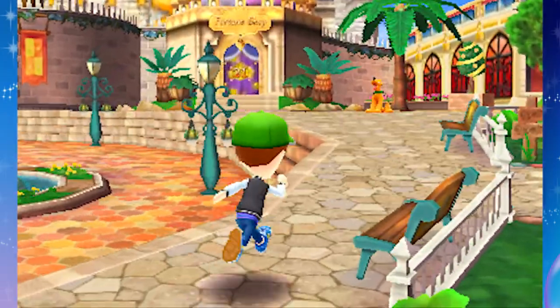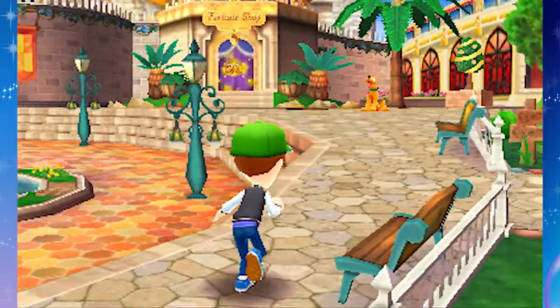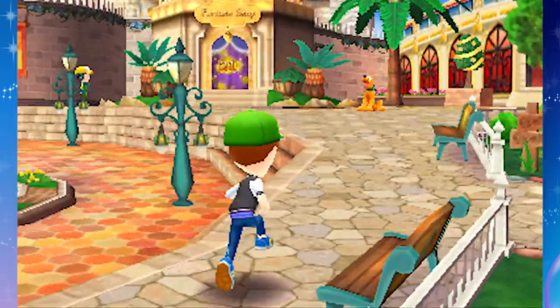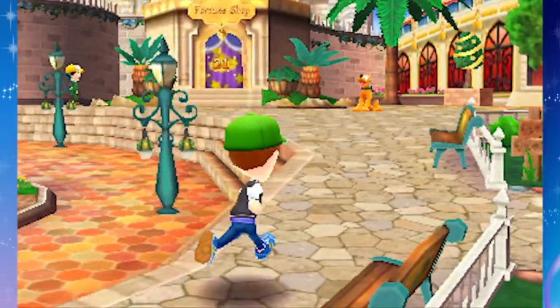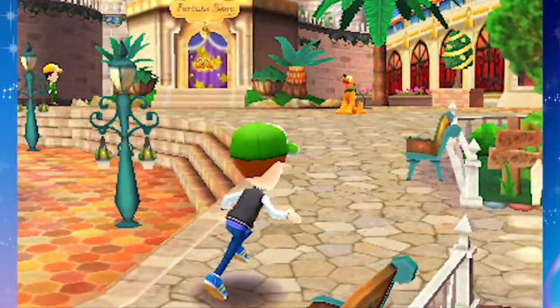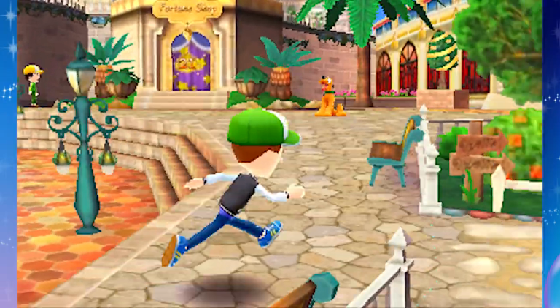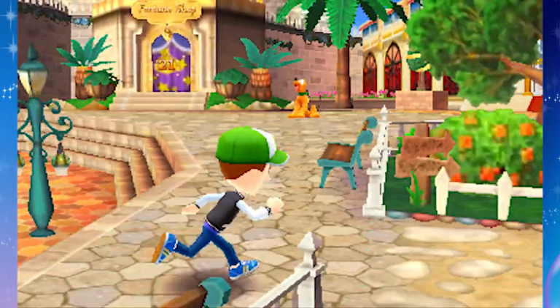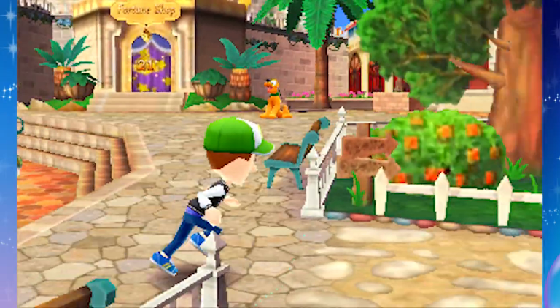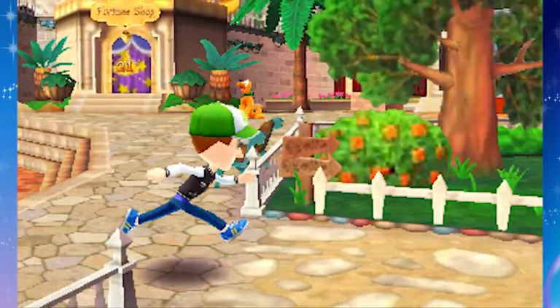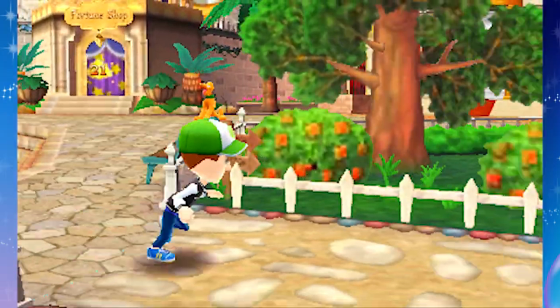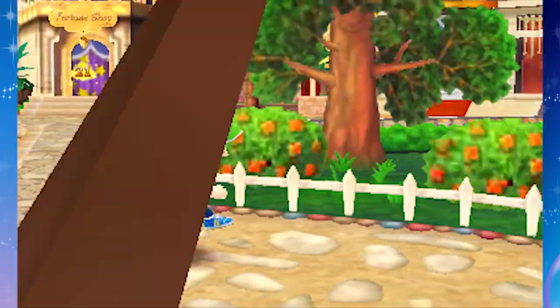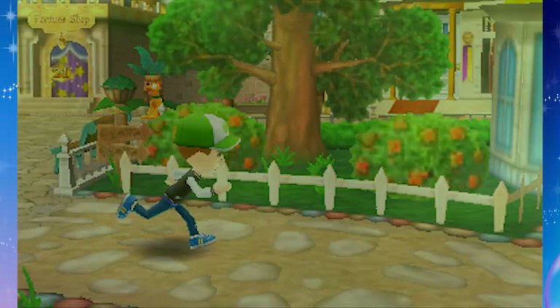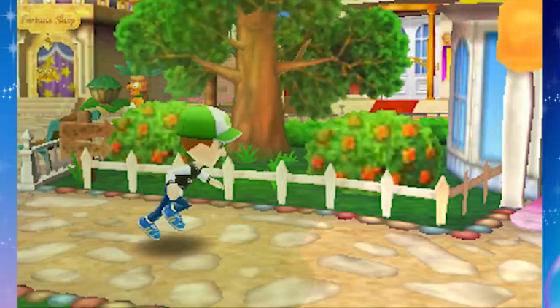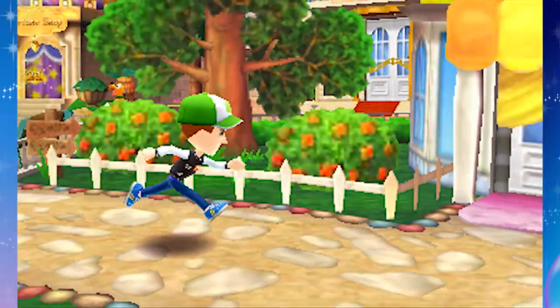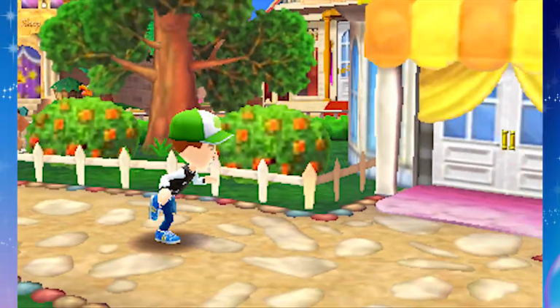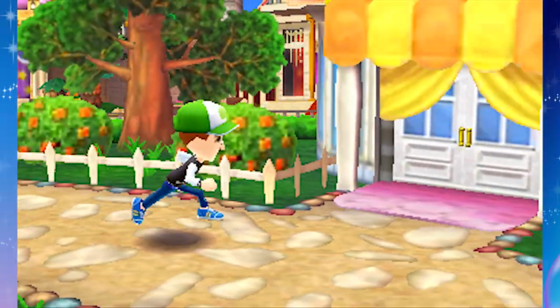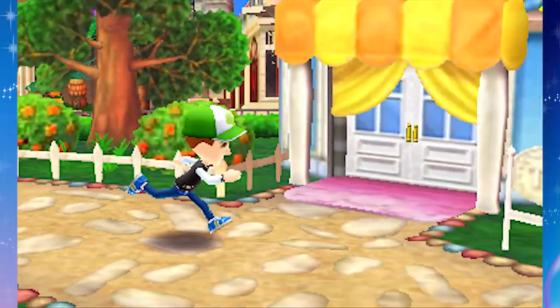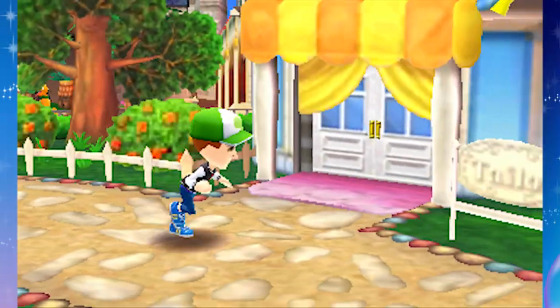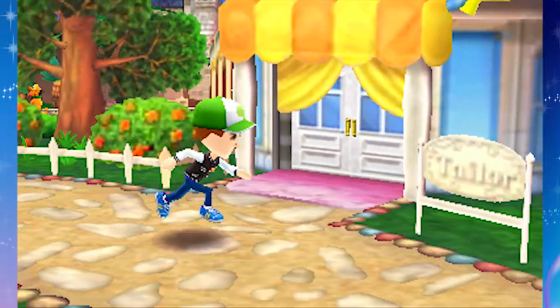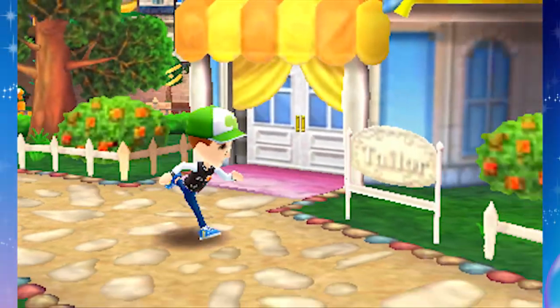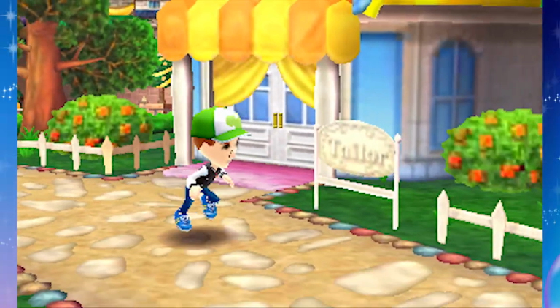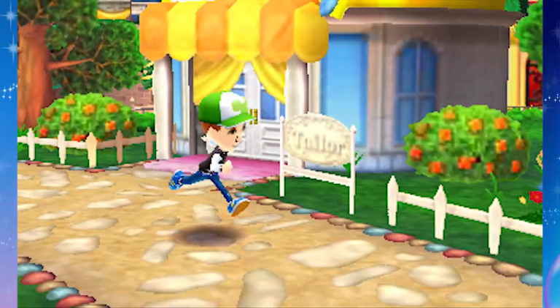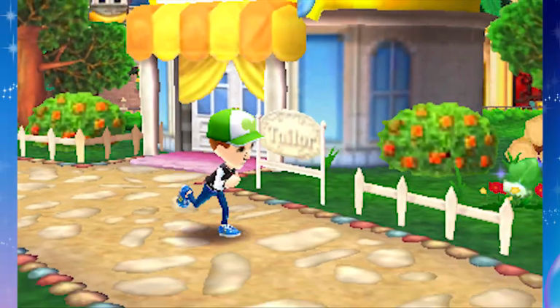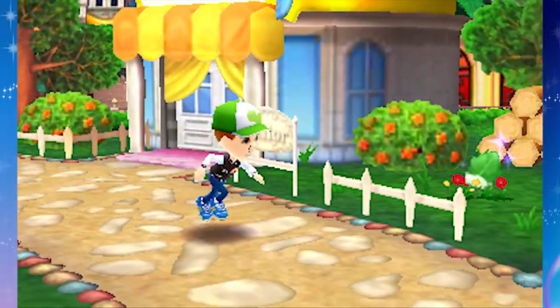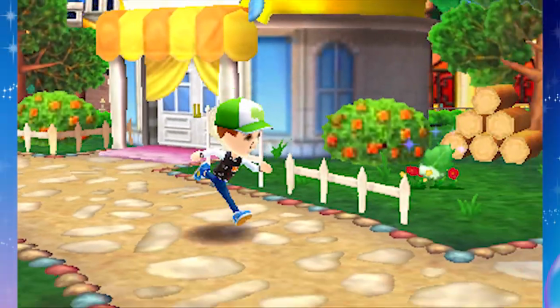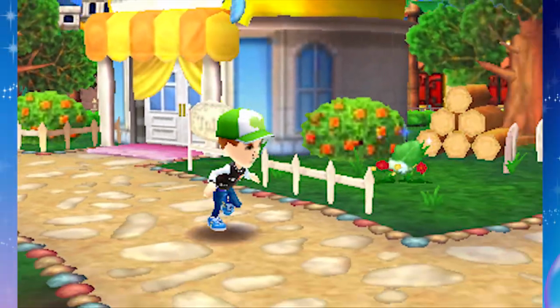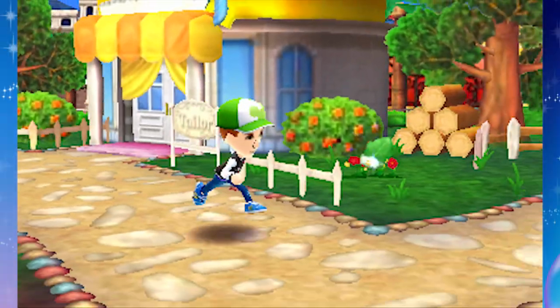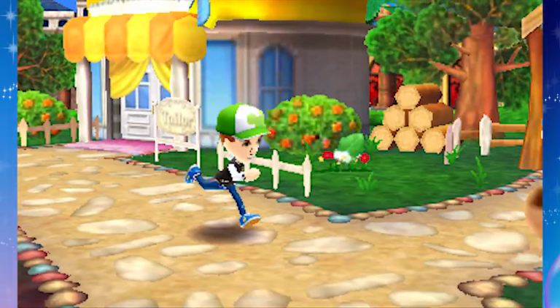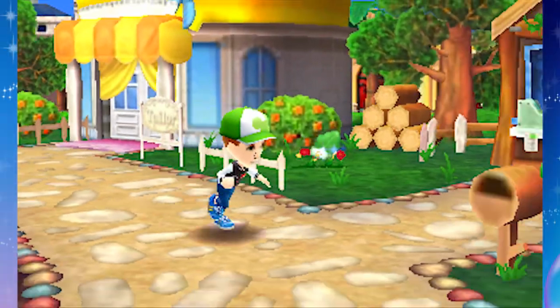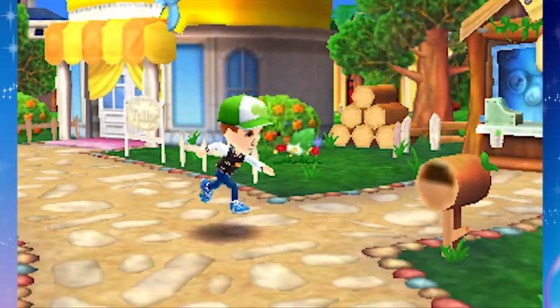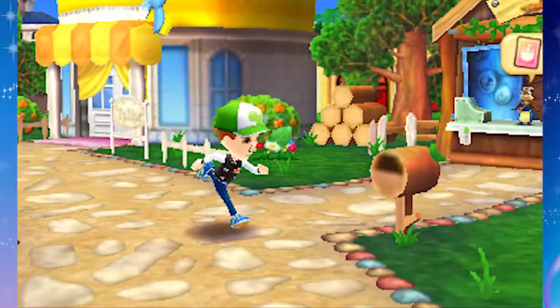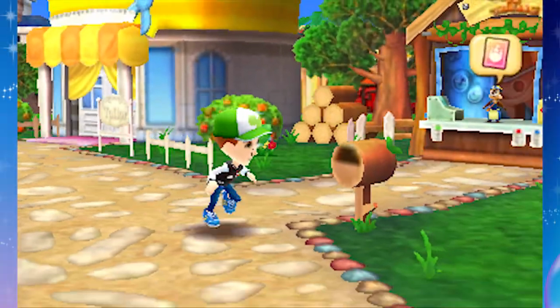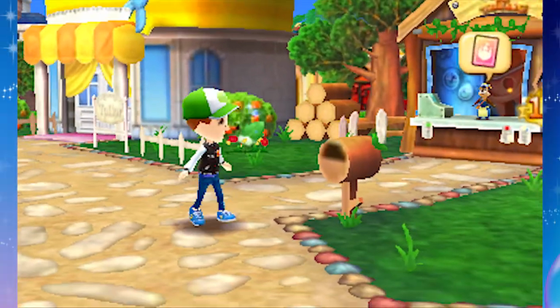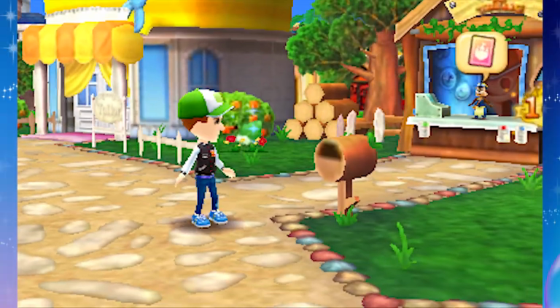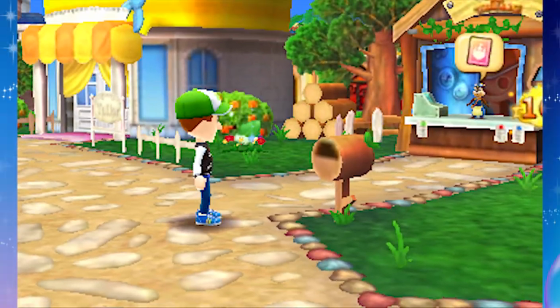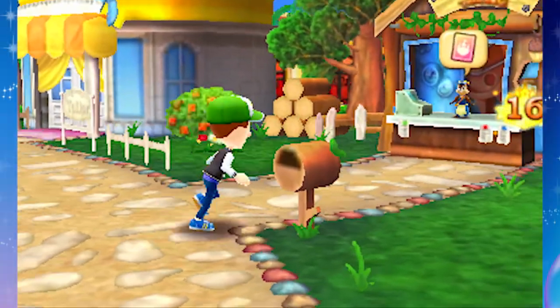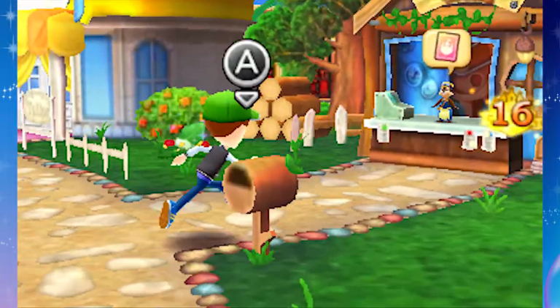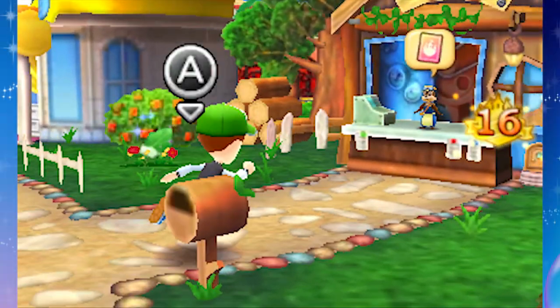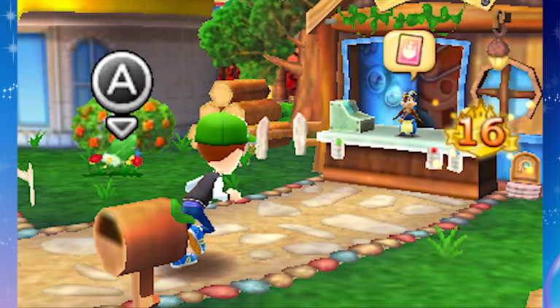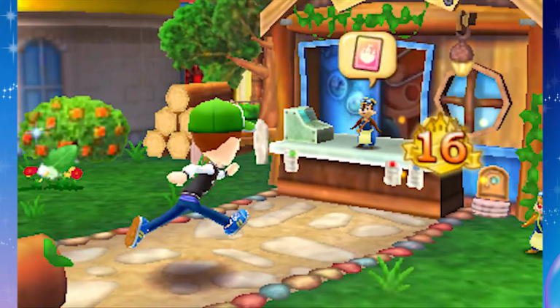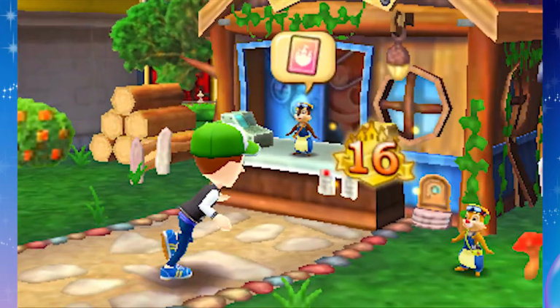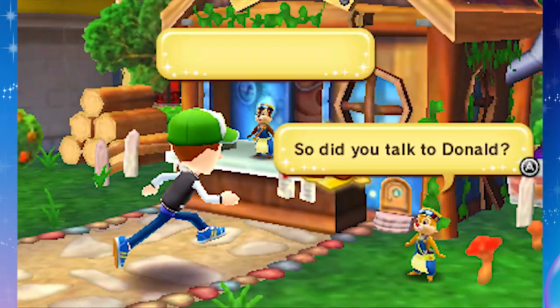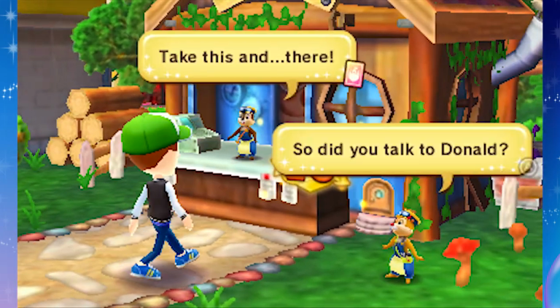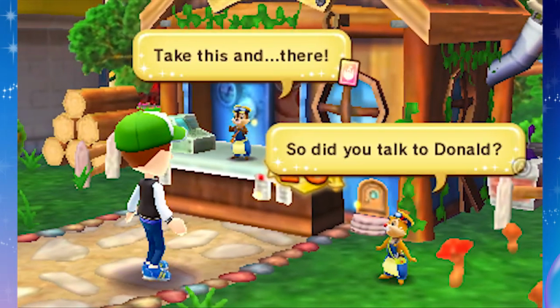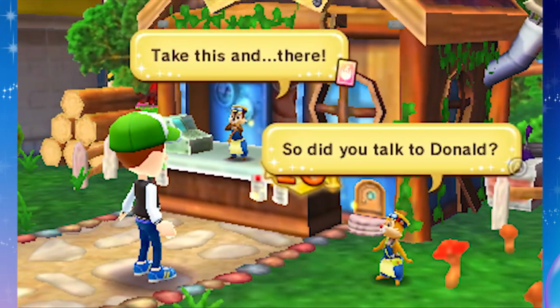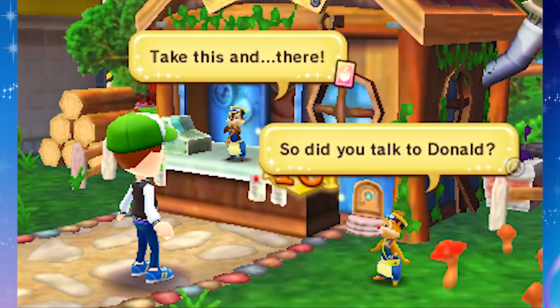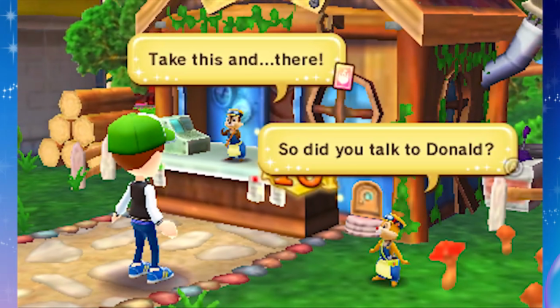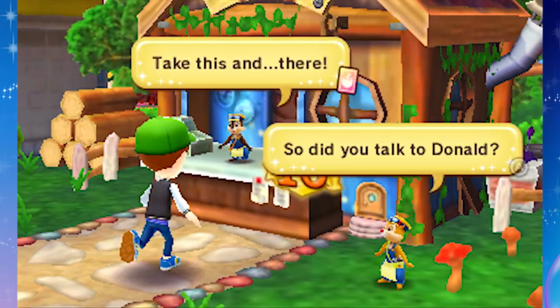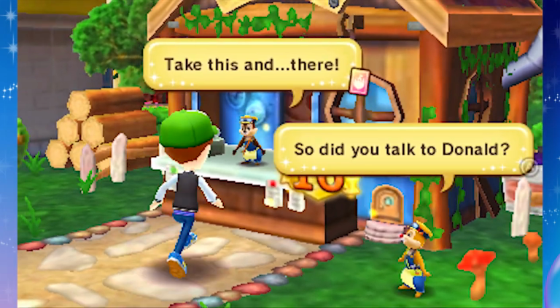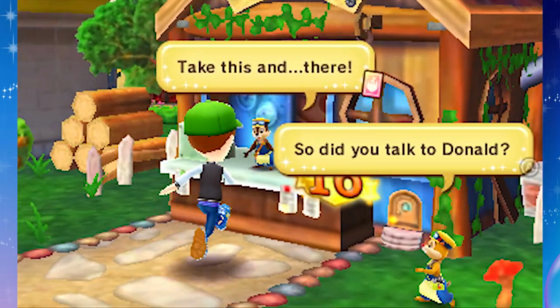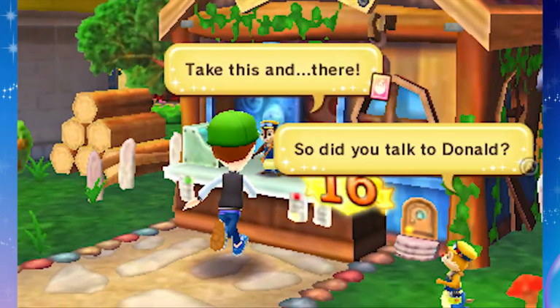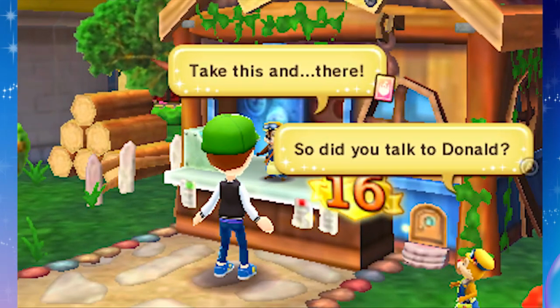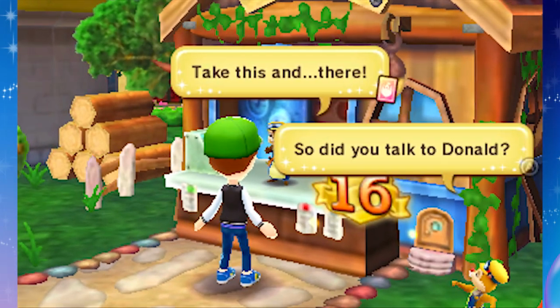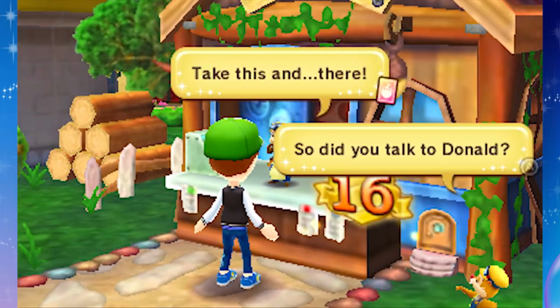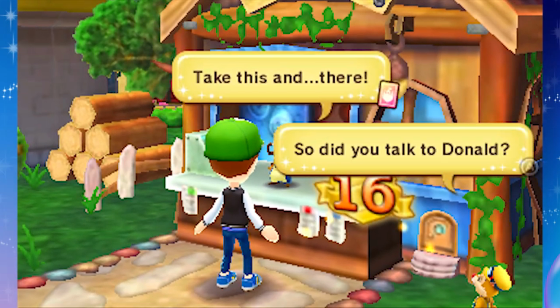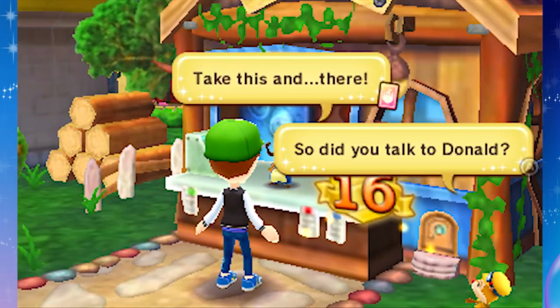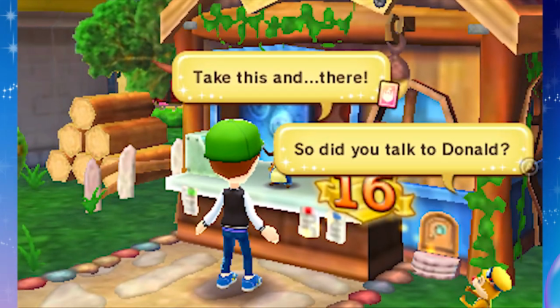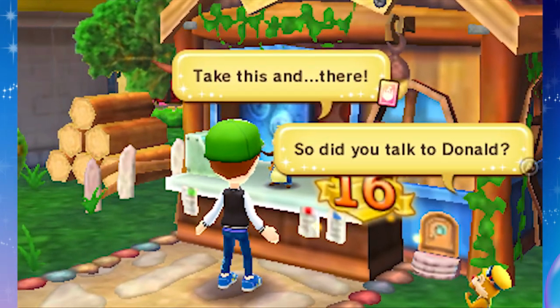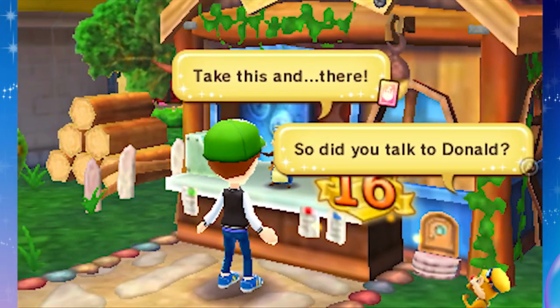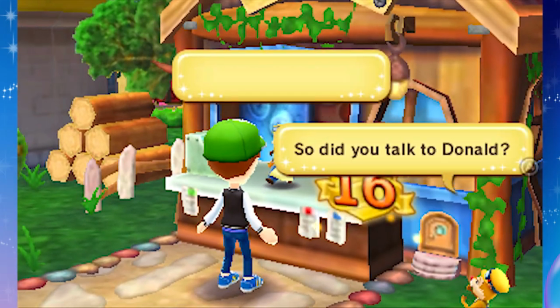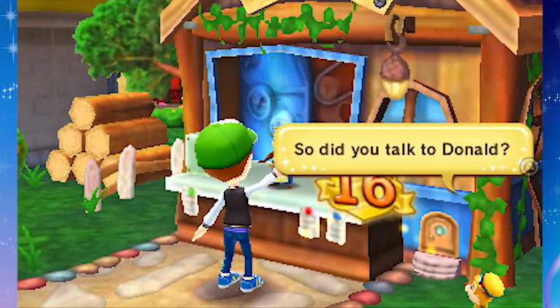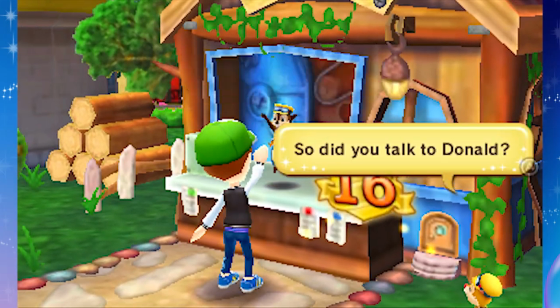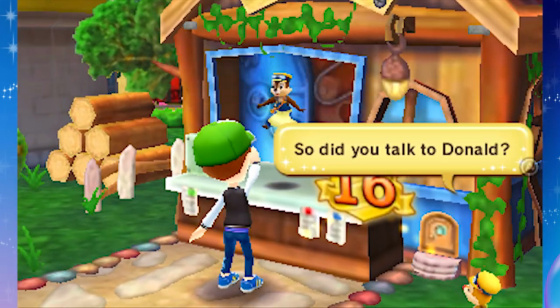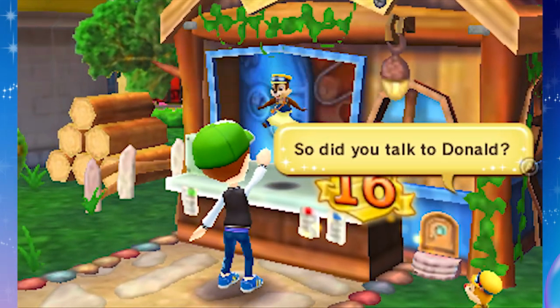But first, we're going to head over to Chippendale's workshop. We got that Slender Branch from Donald, and I want to go fishing. So I think Chippendale can help us out here.